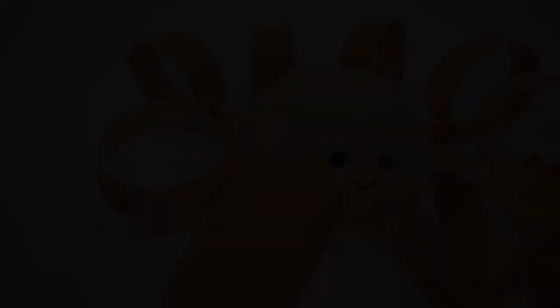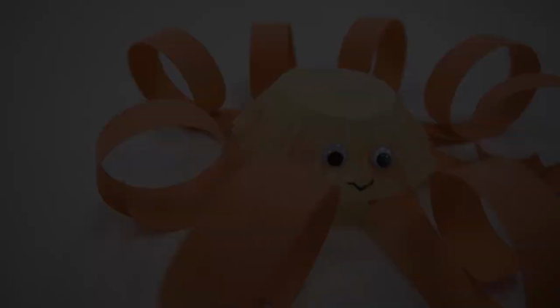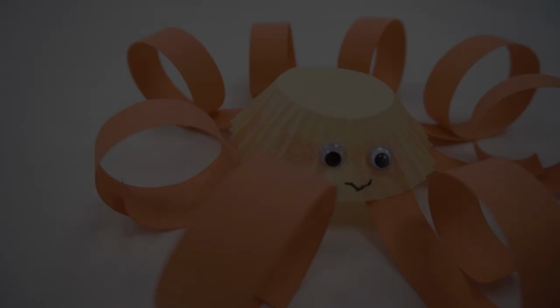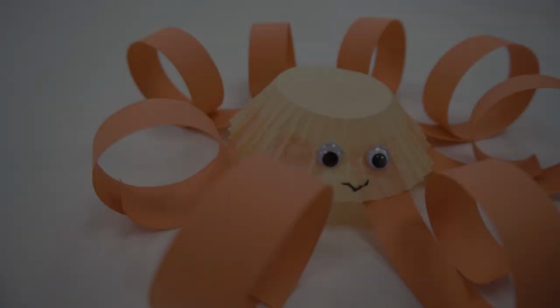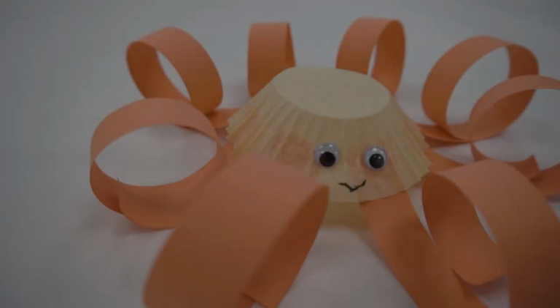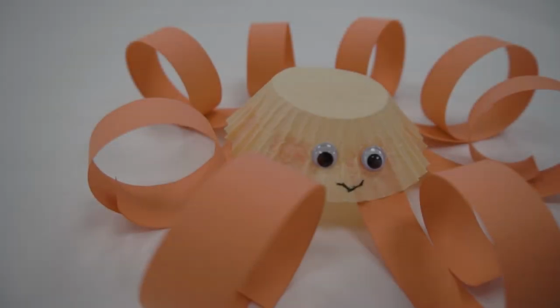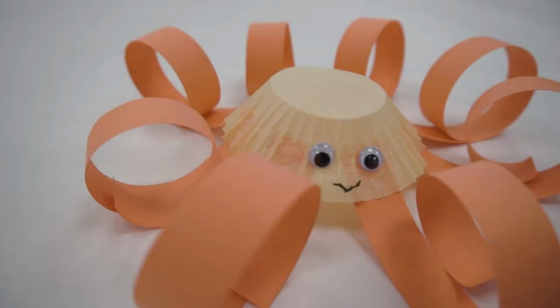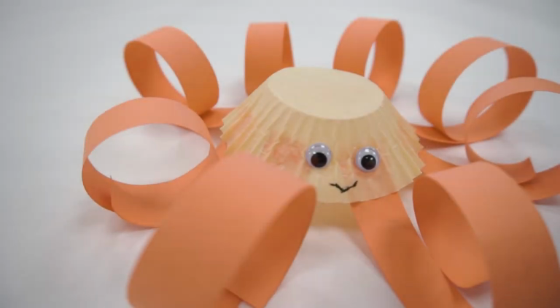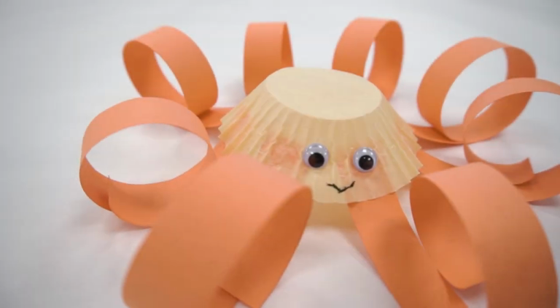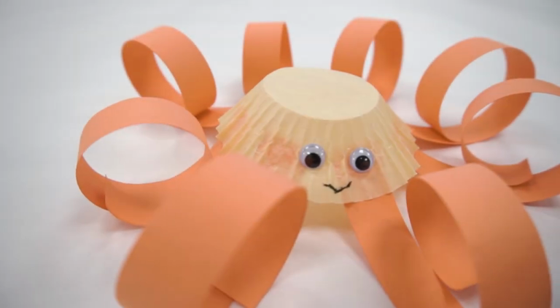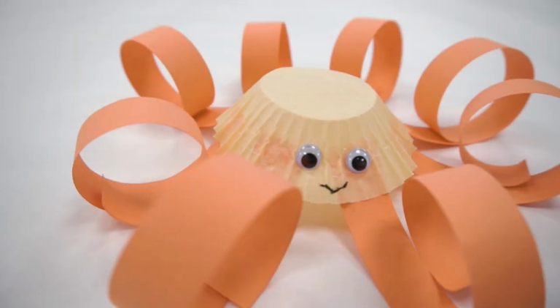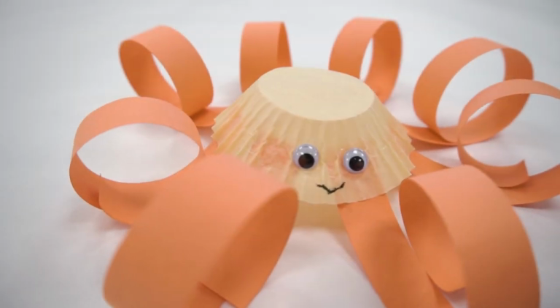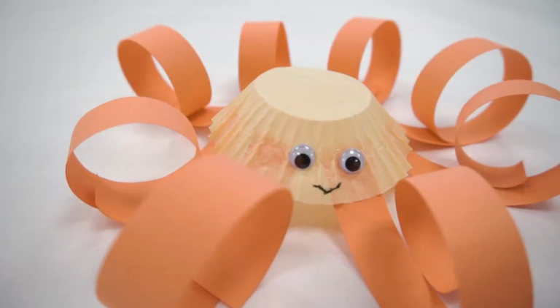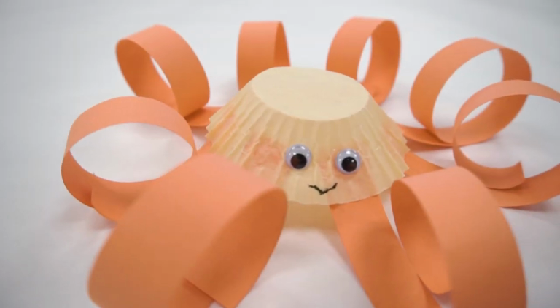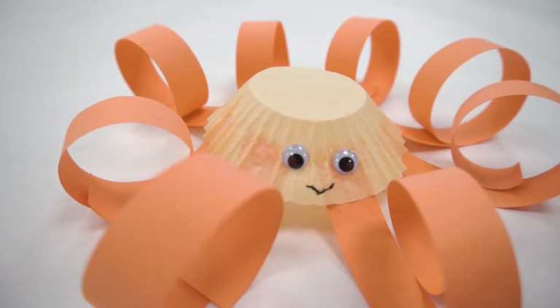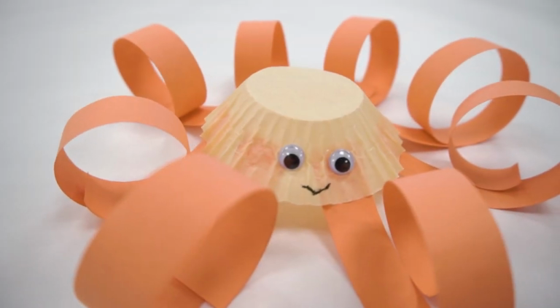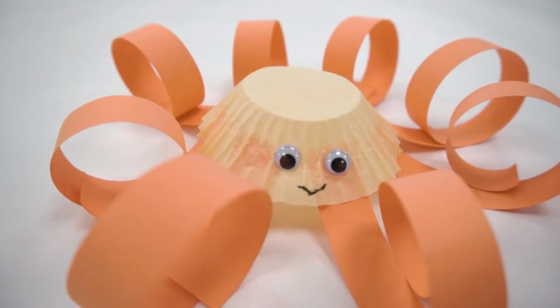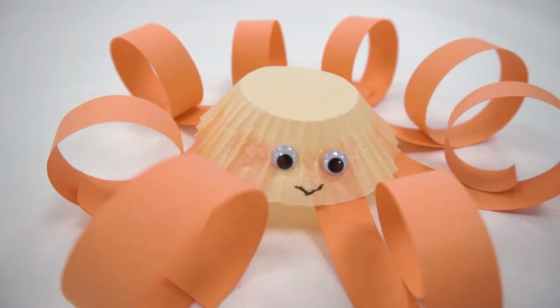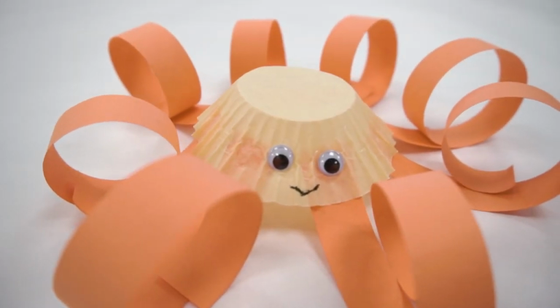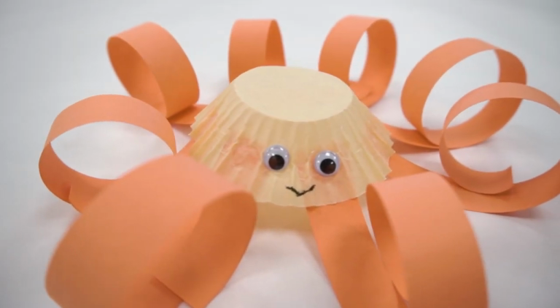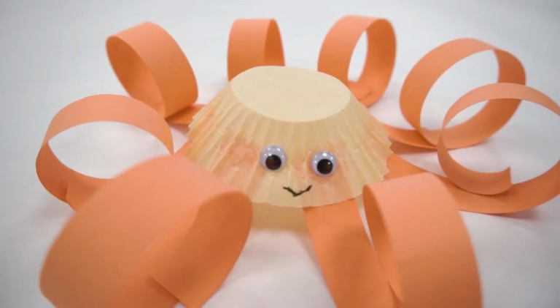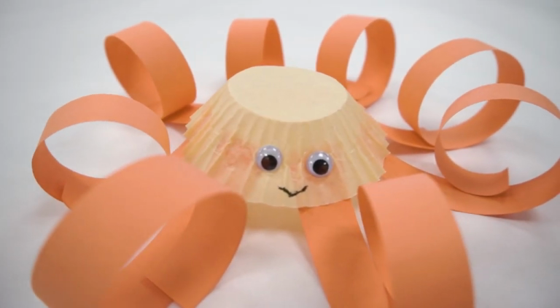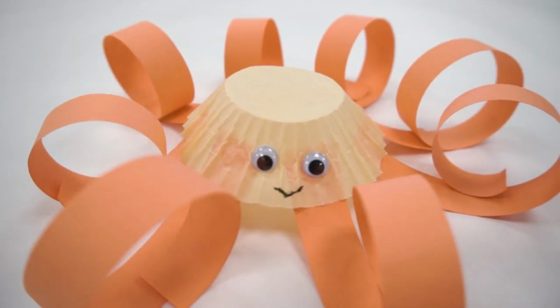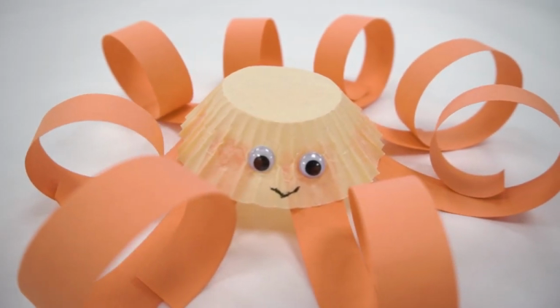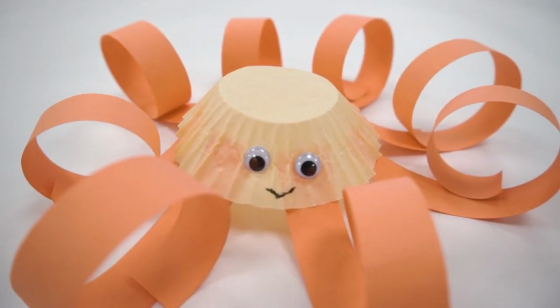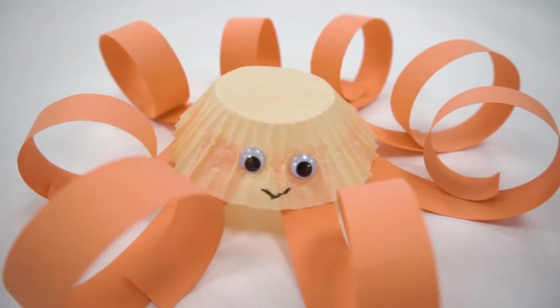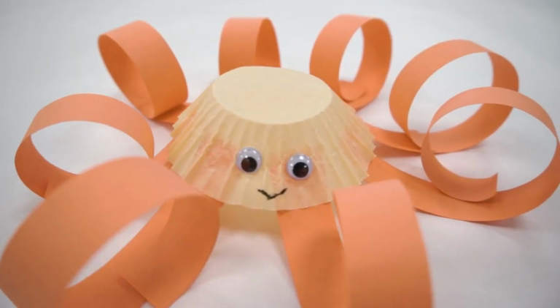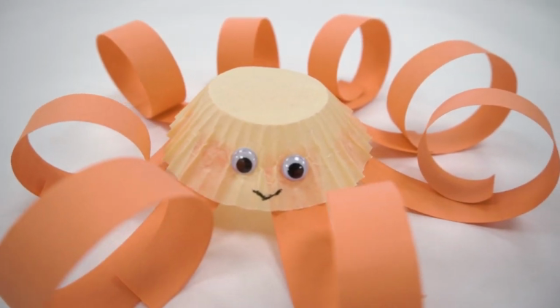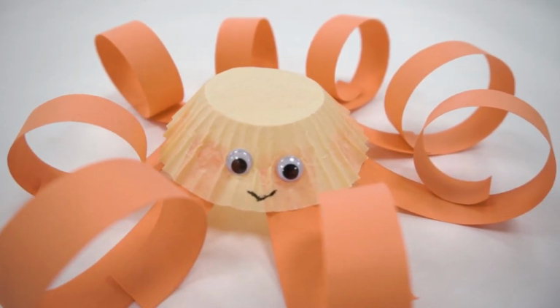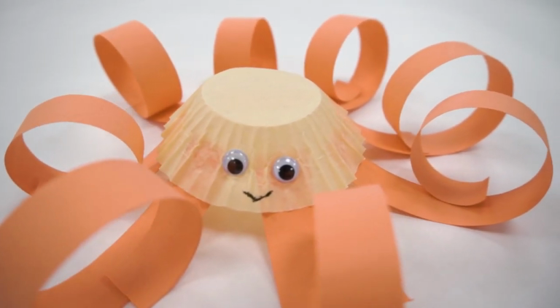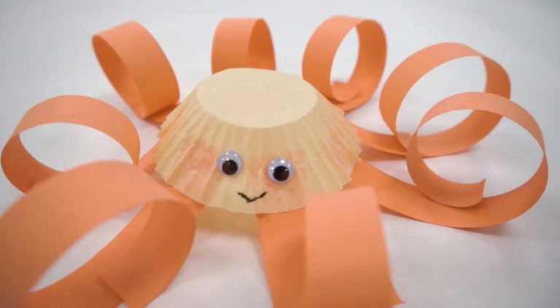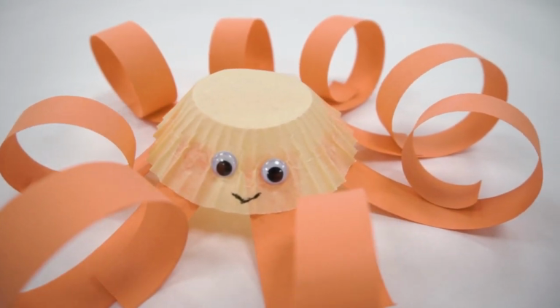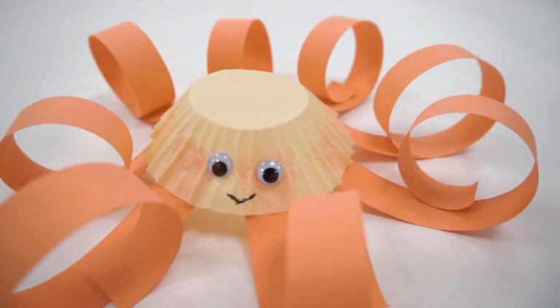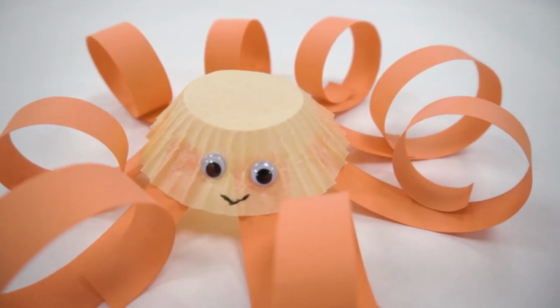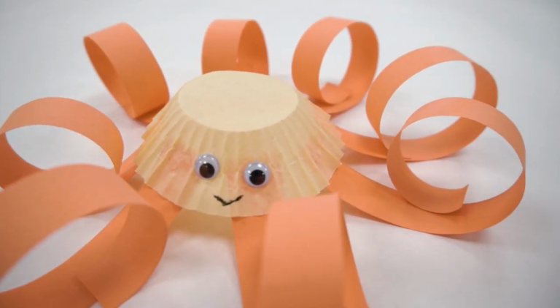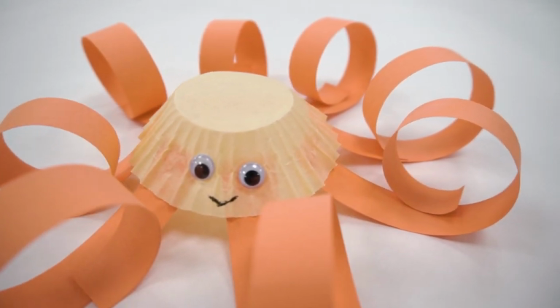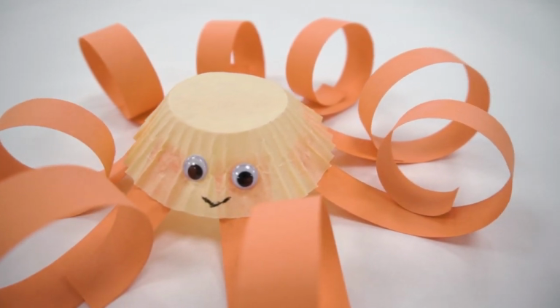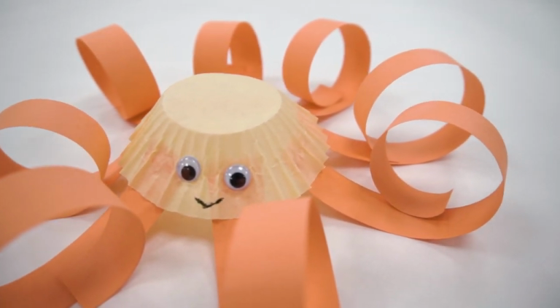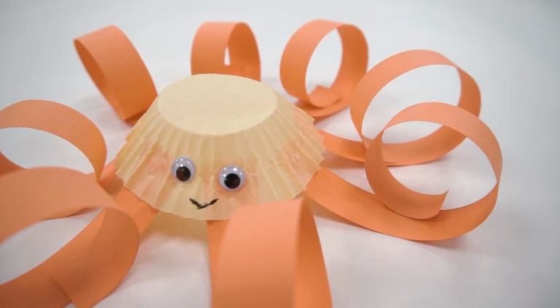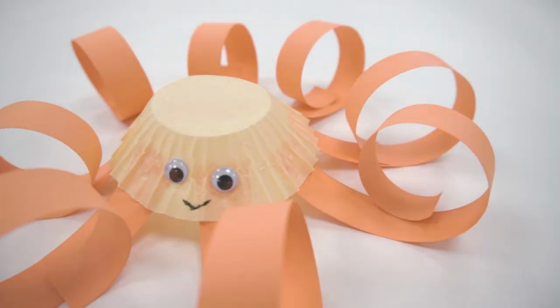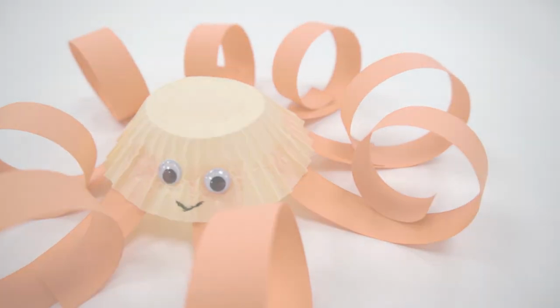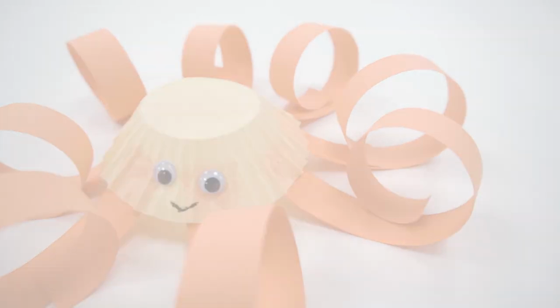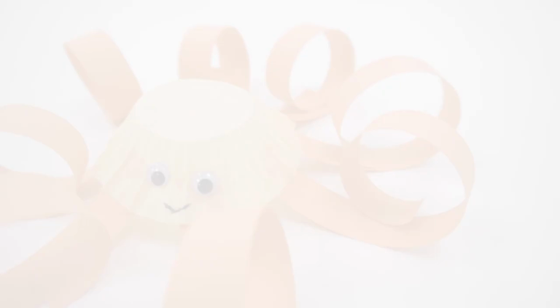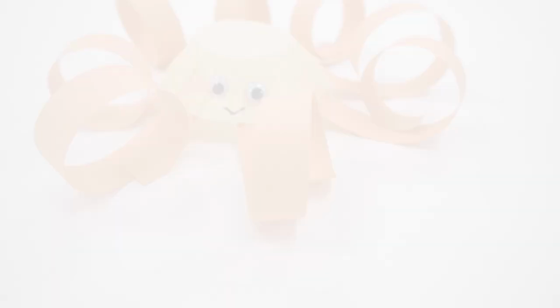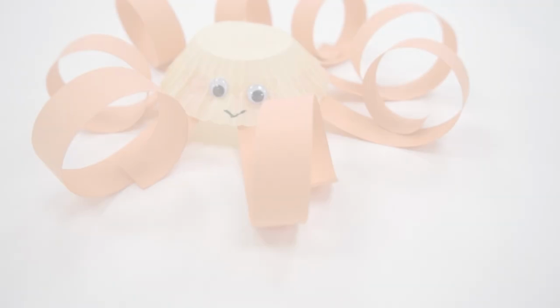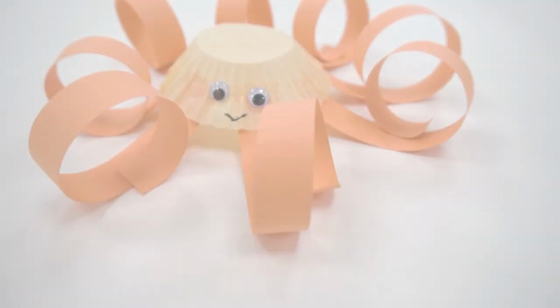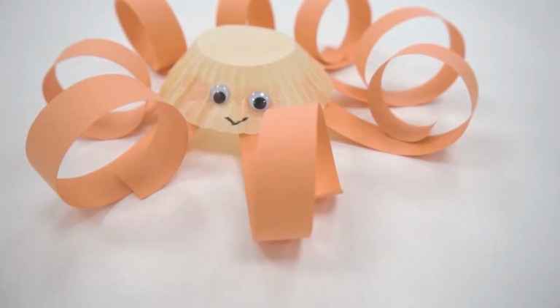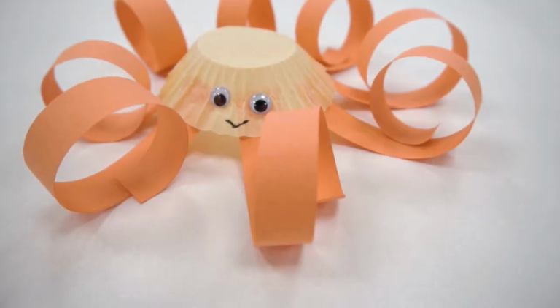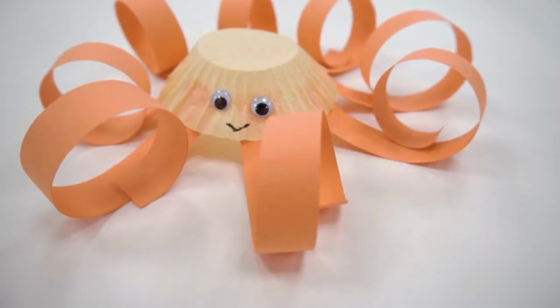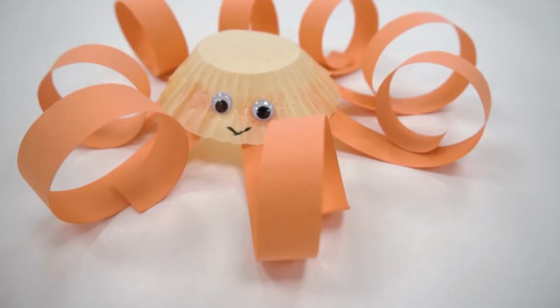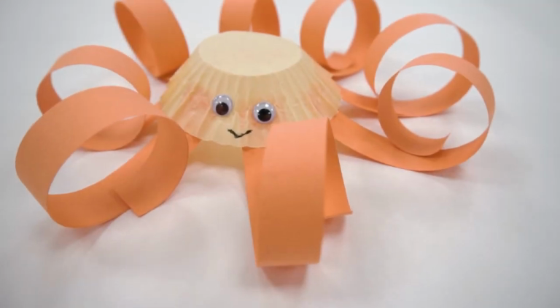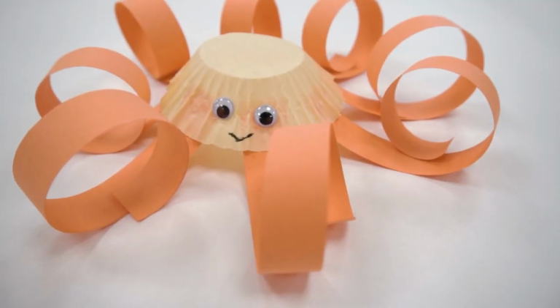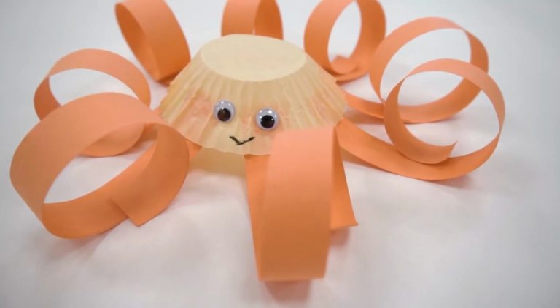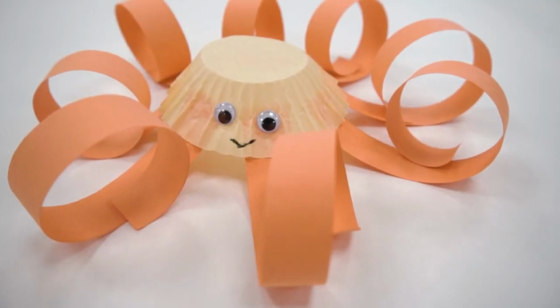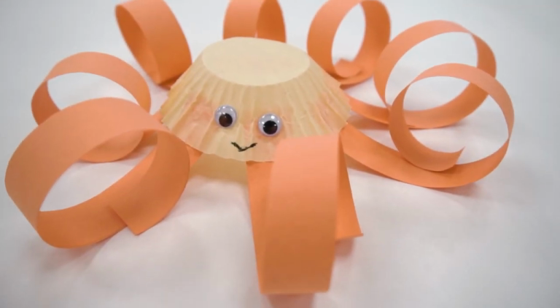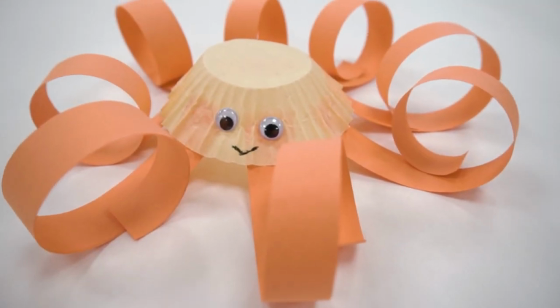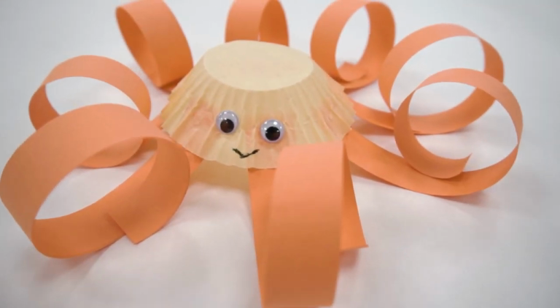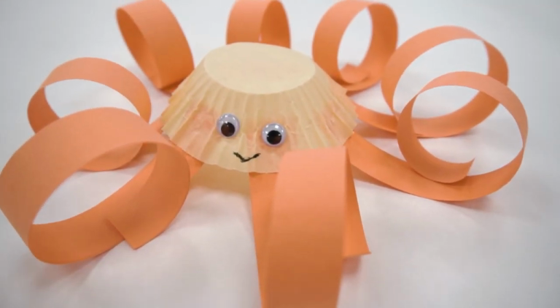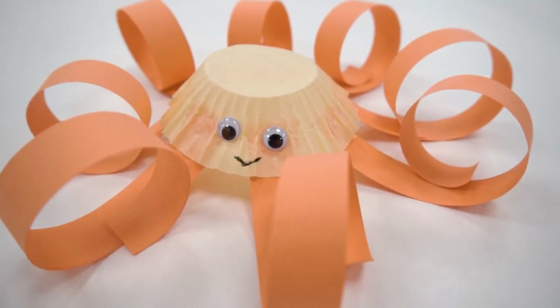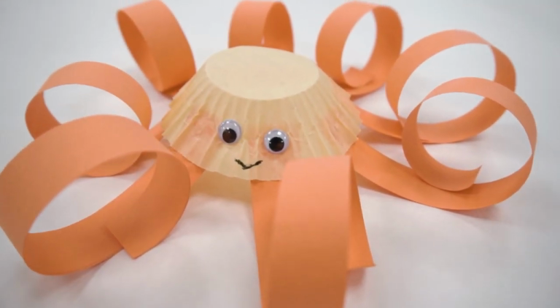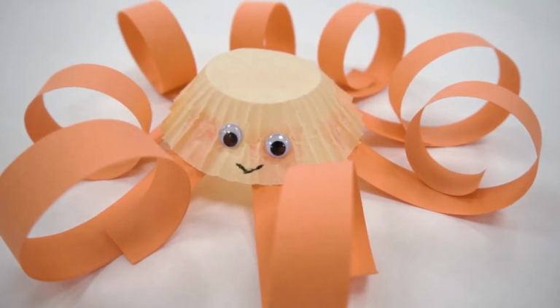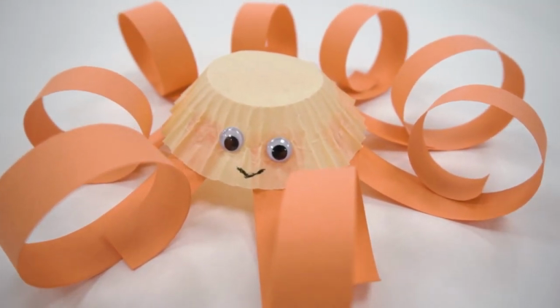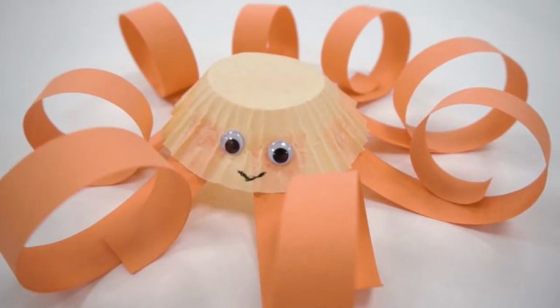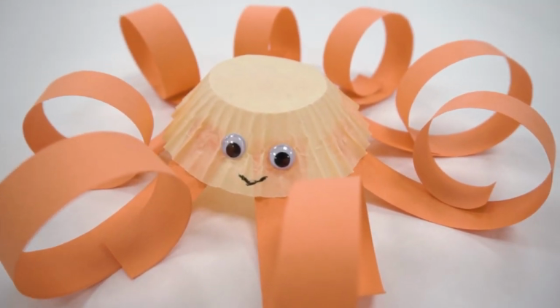Welcome back to Toledo Zoo's Arts and Crafts Time. Today we're going to be creating a cupcake liner octopus.